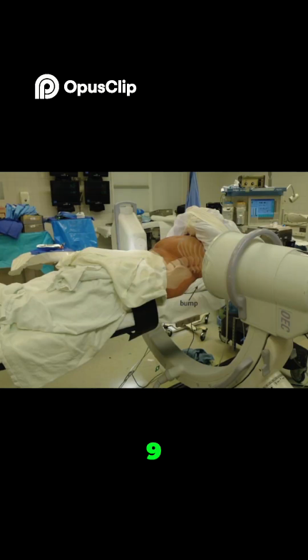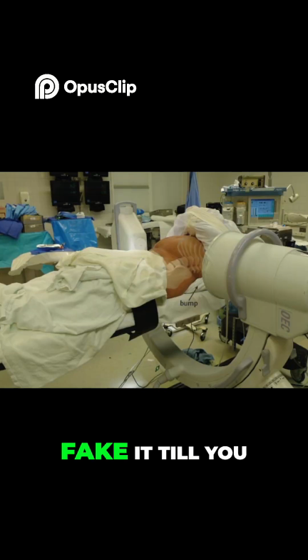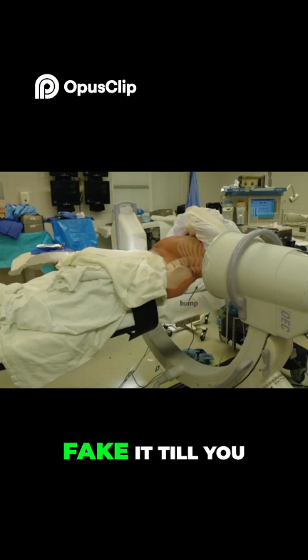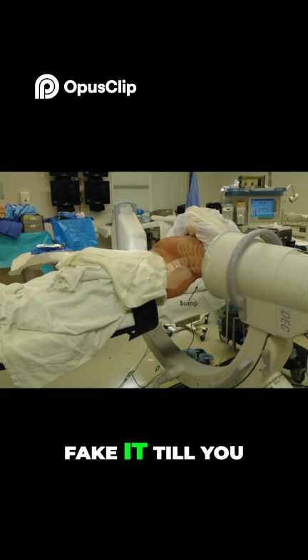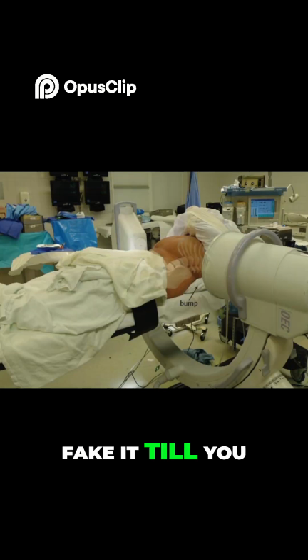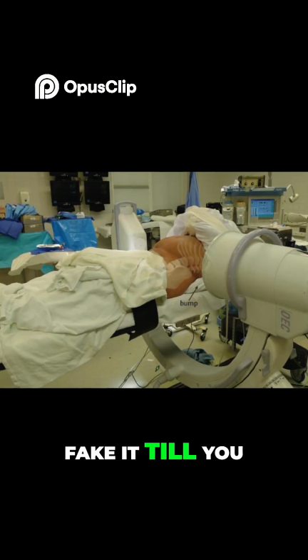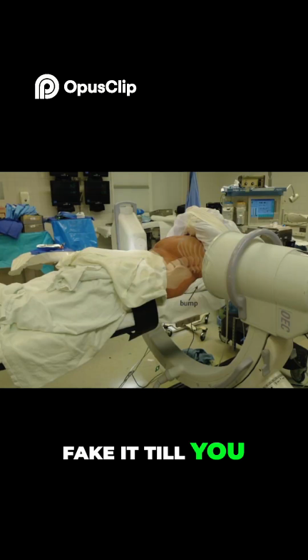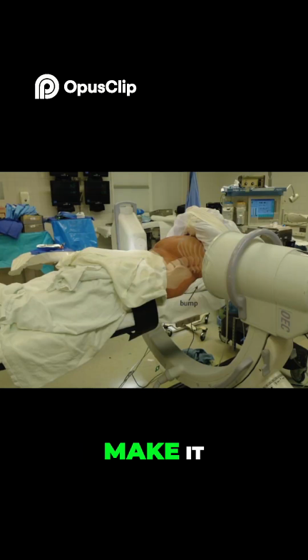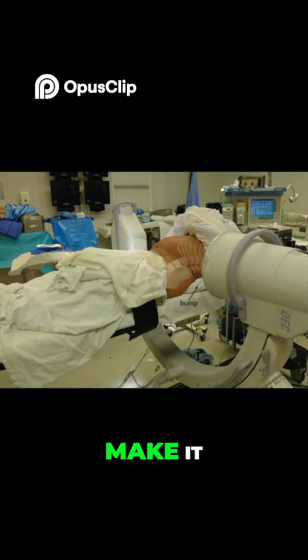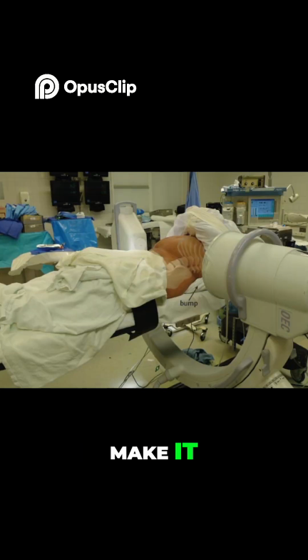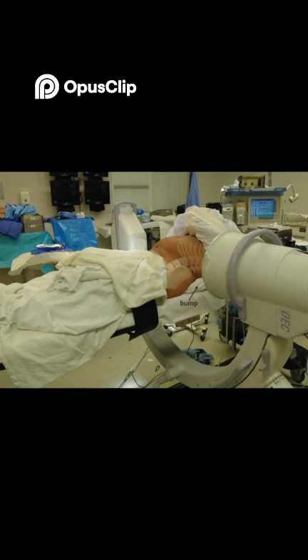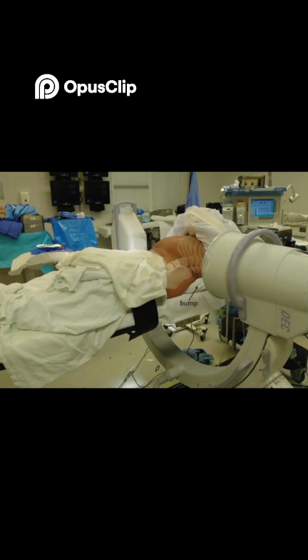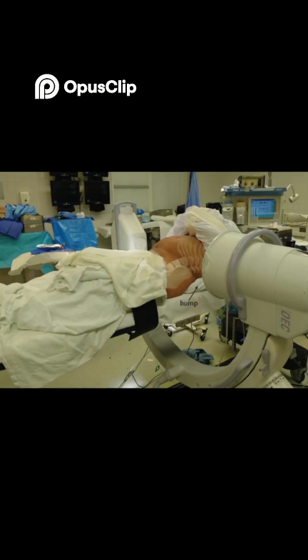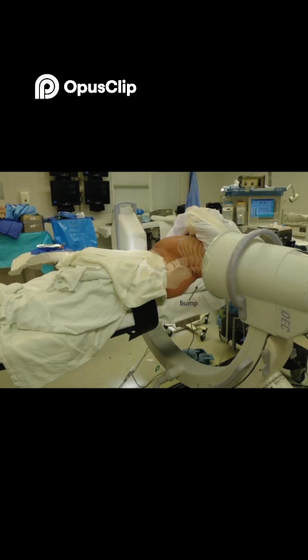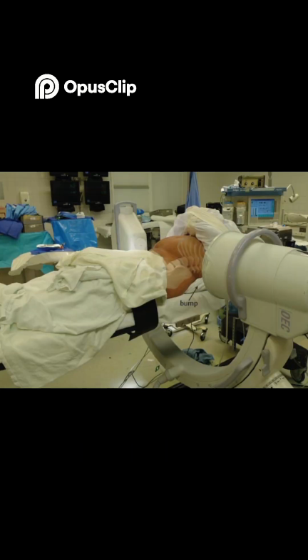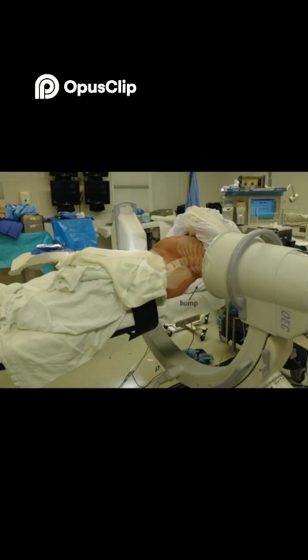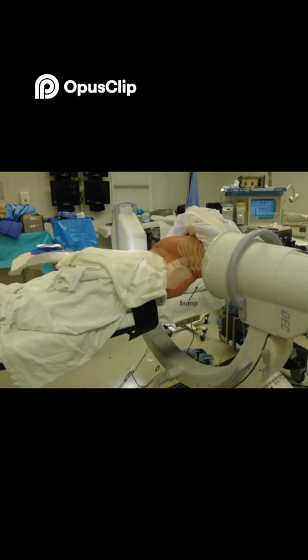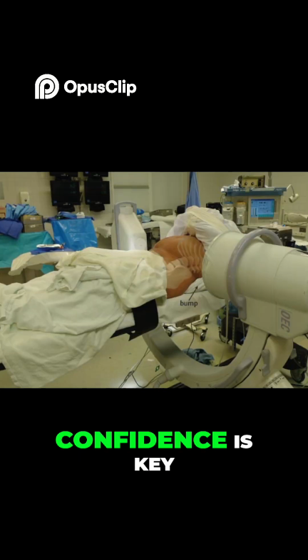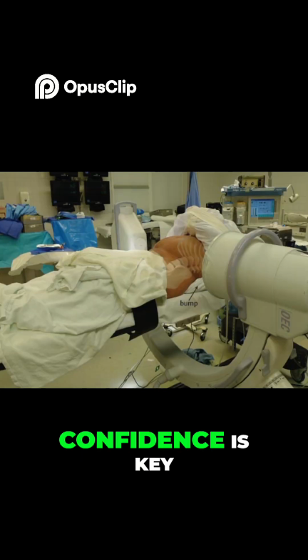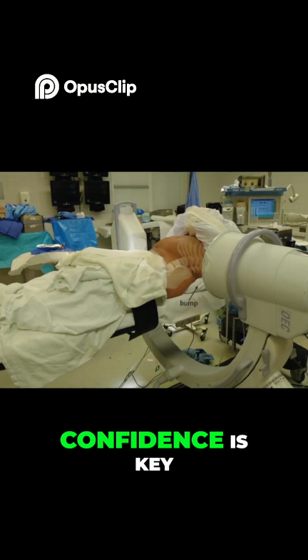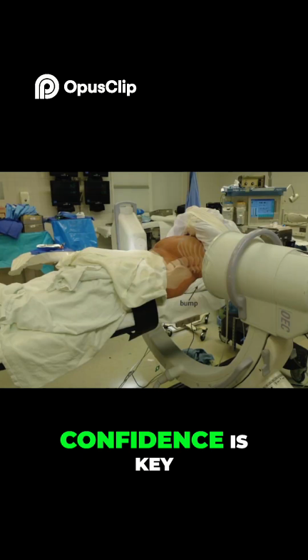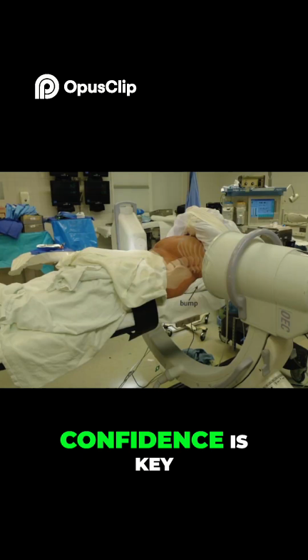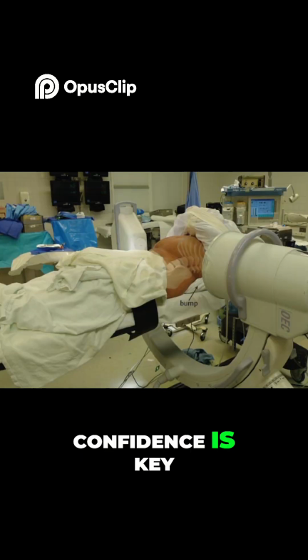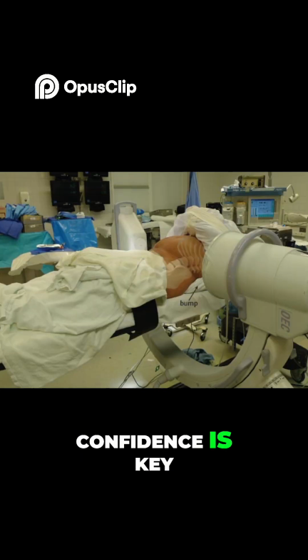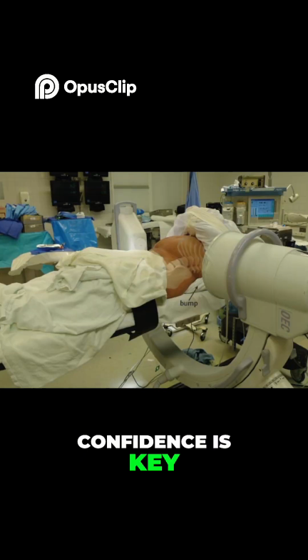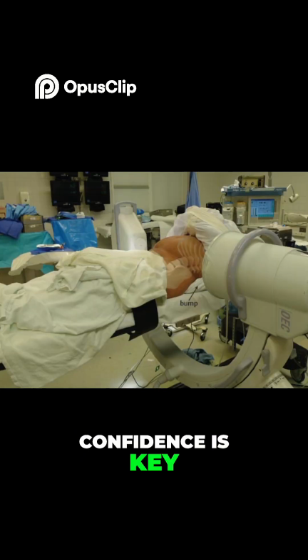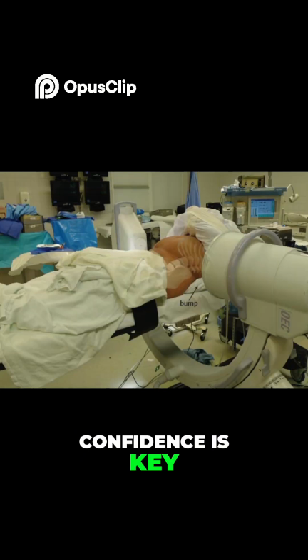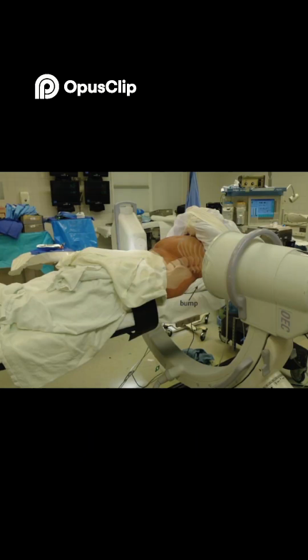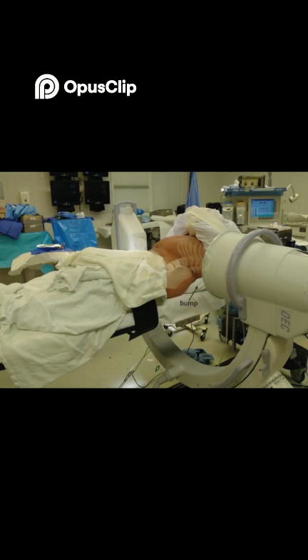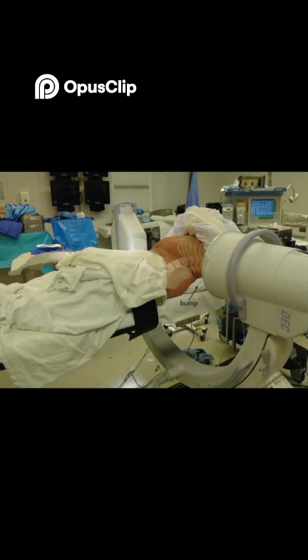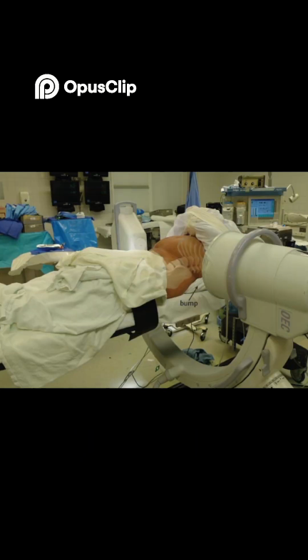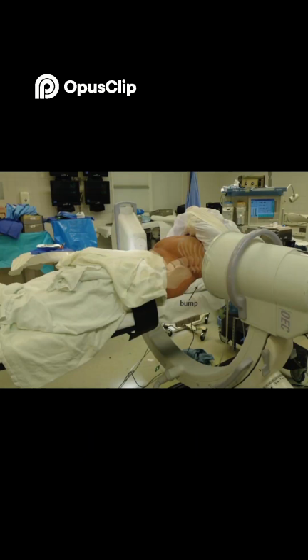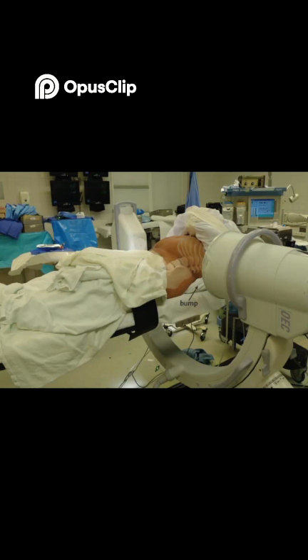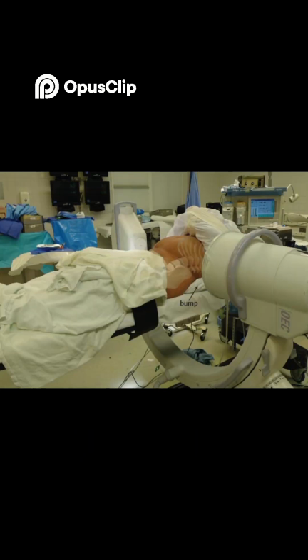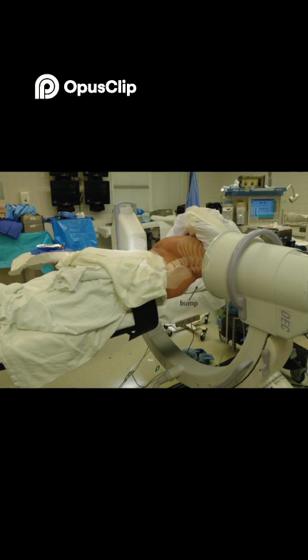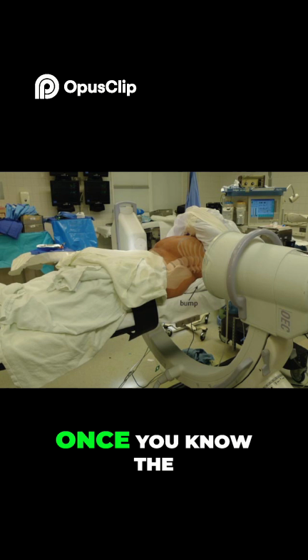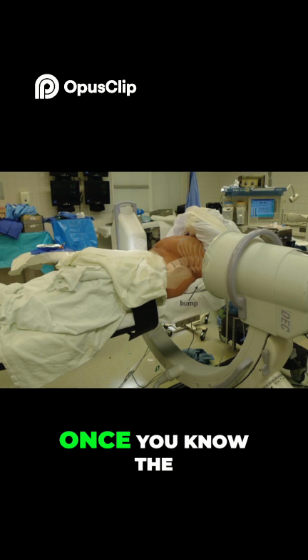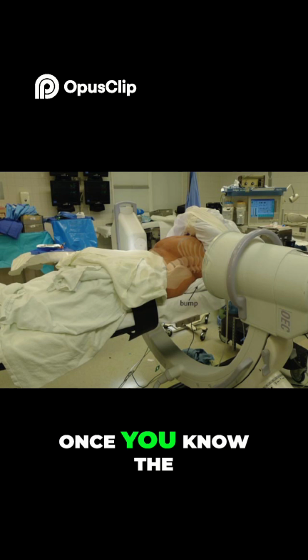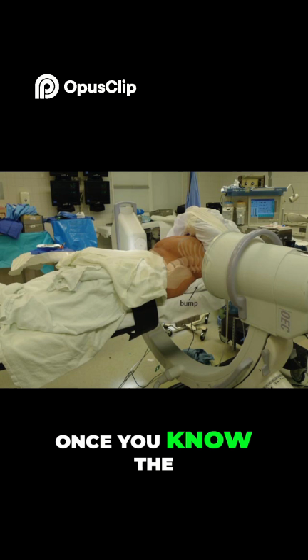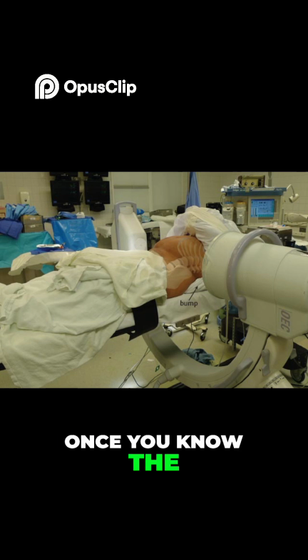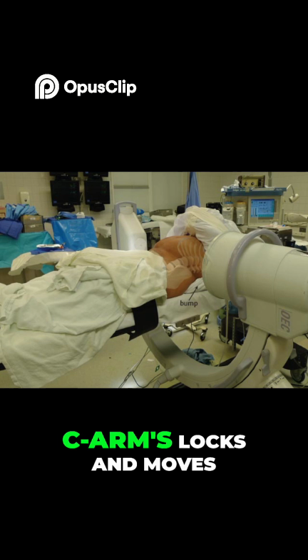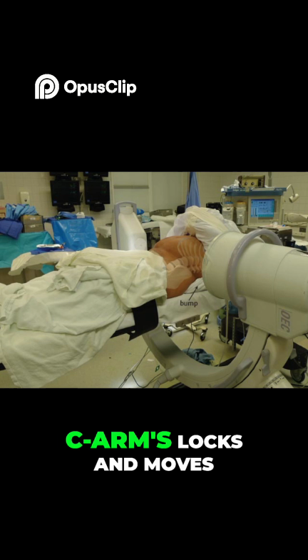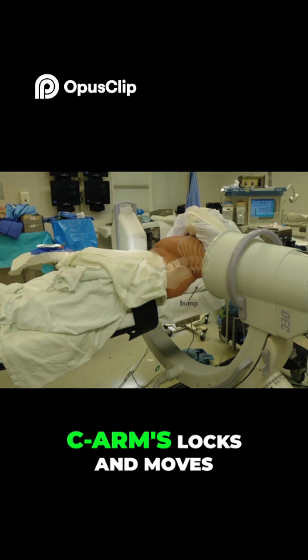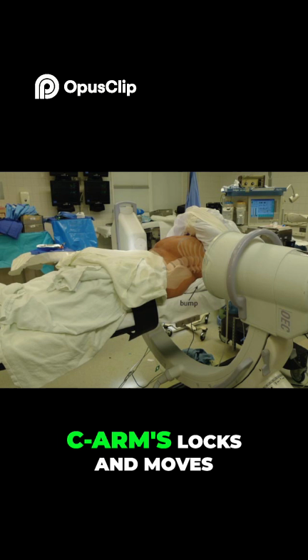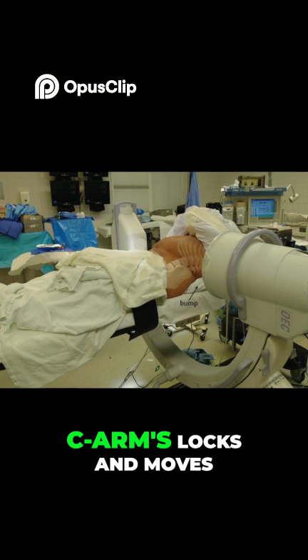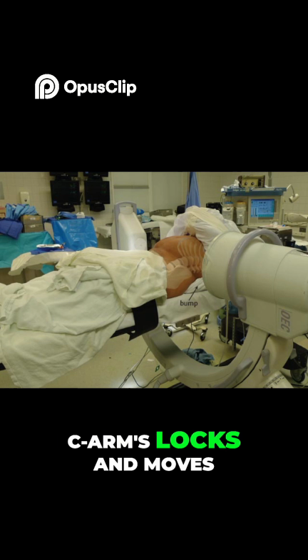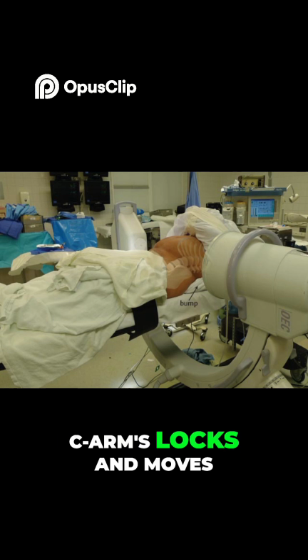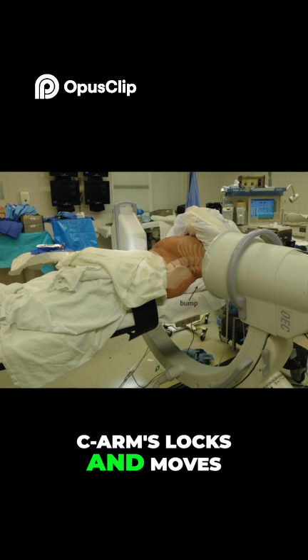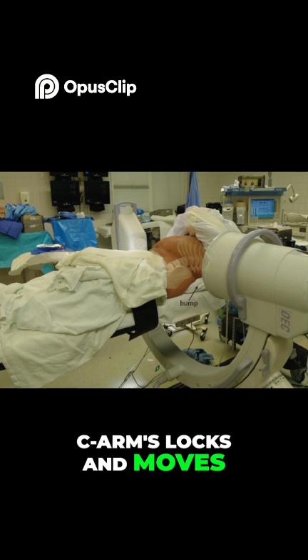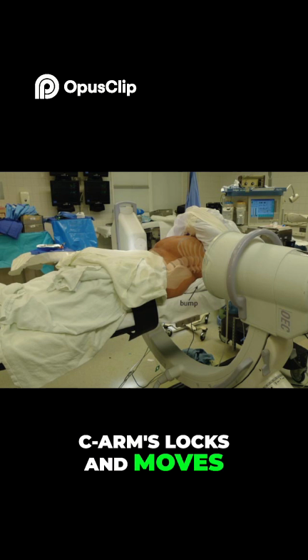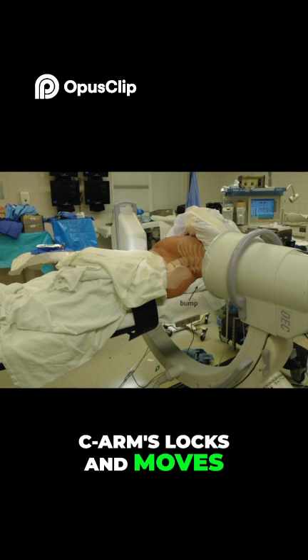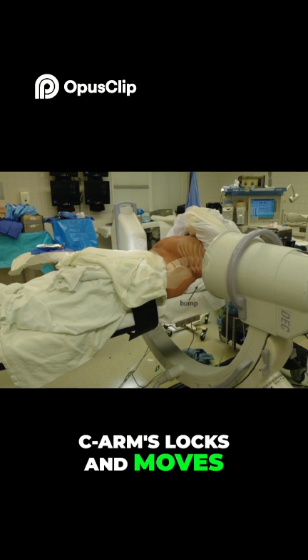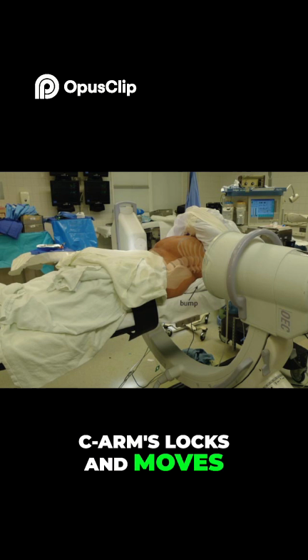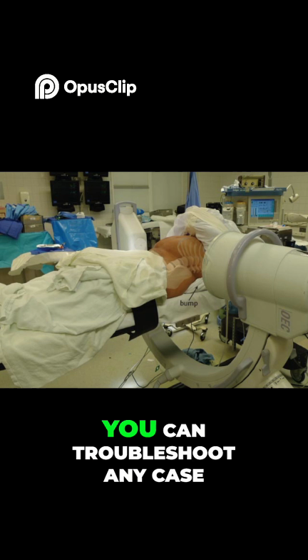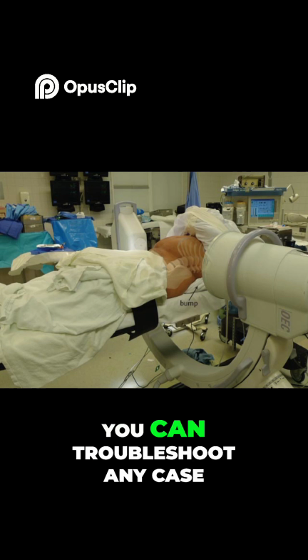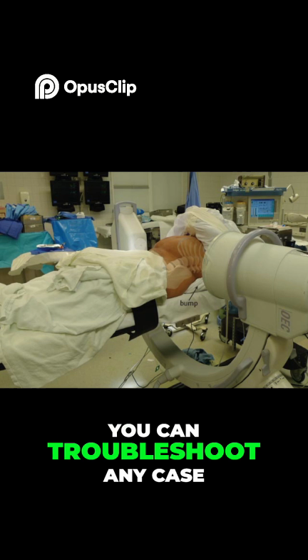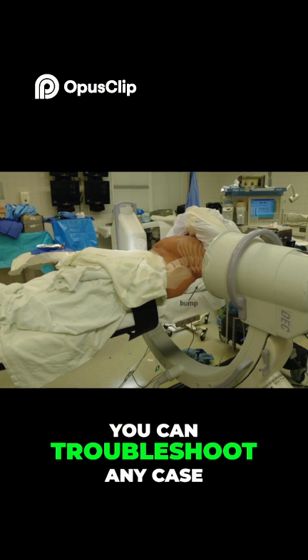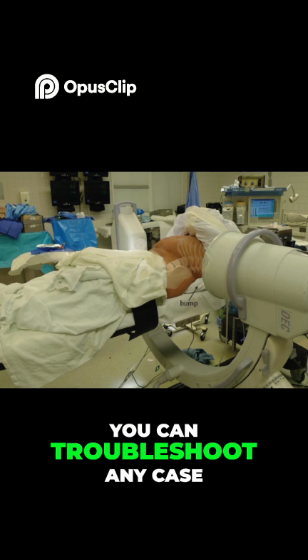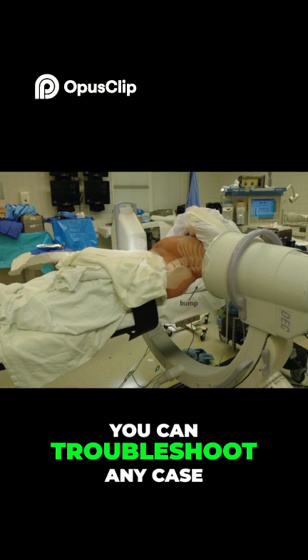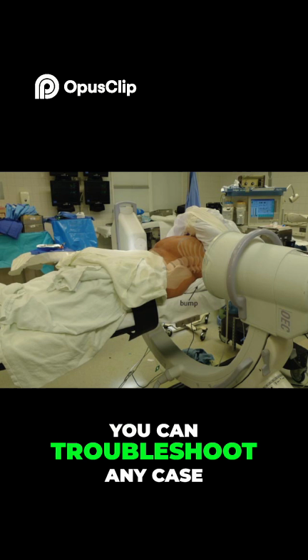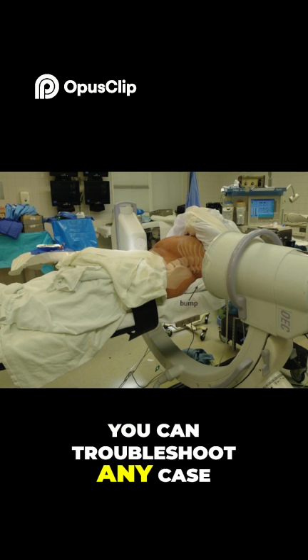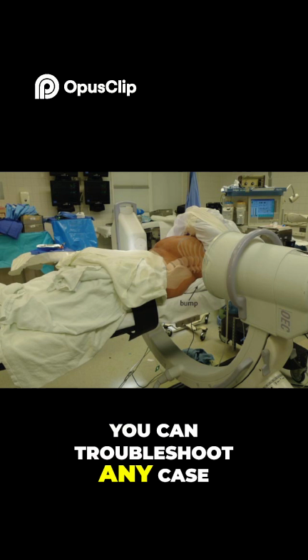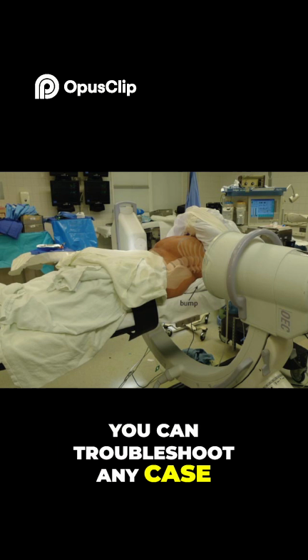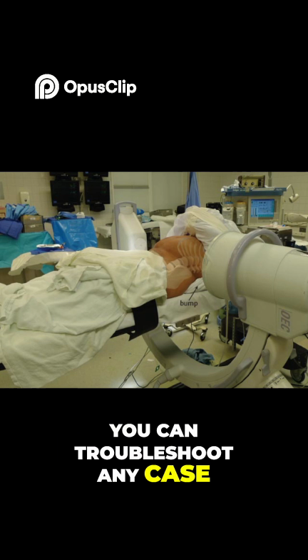Tip 9: Fake it till you make it. Confidence is key. Once you know the C-arm's locks and moves, you can troubleshoot any case.